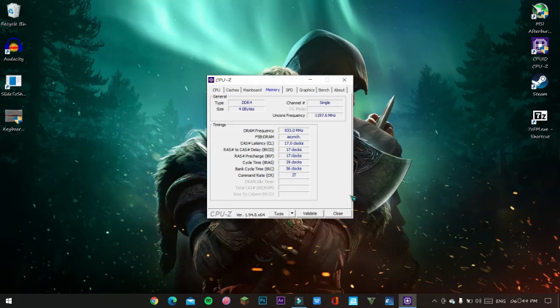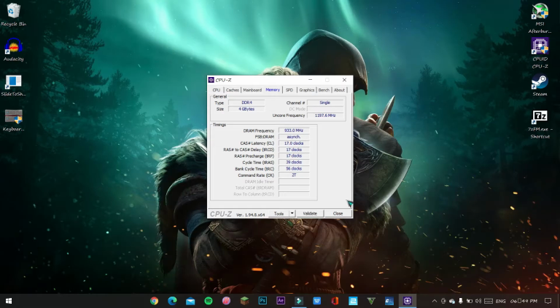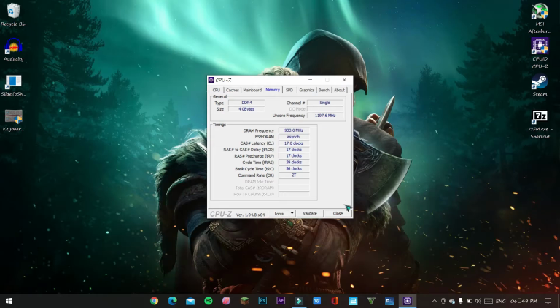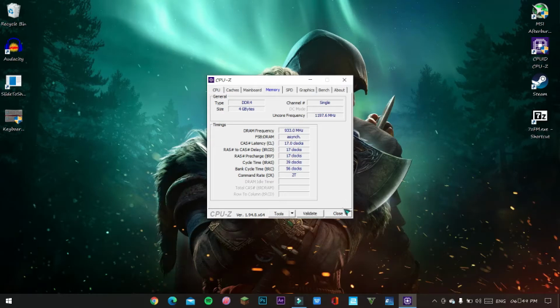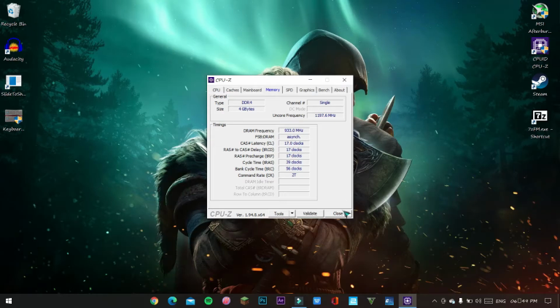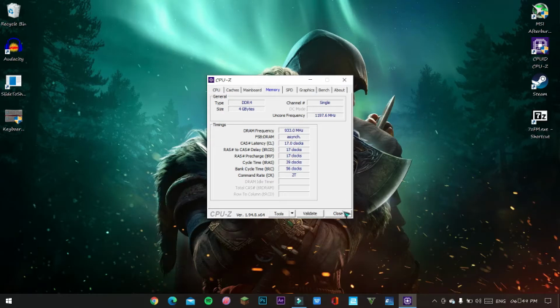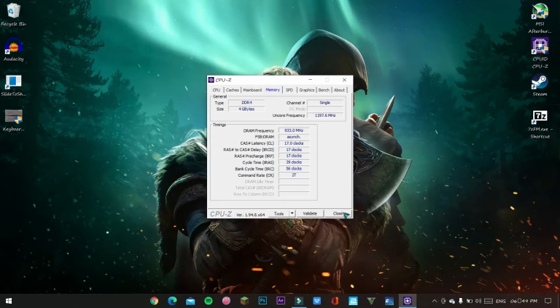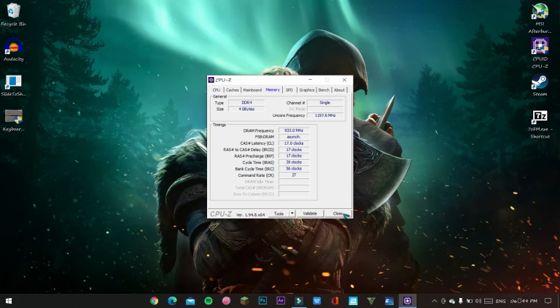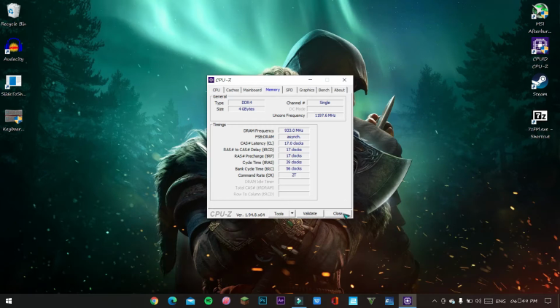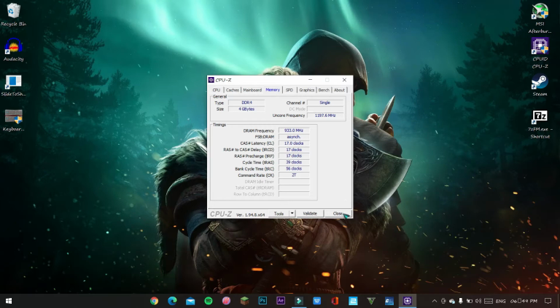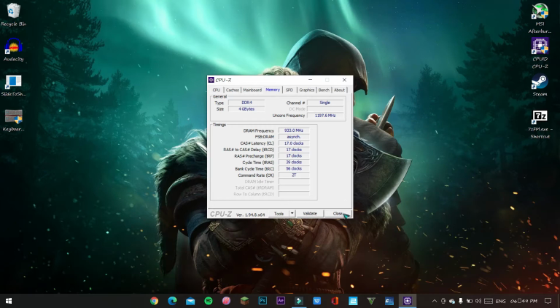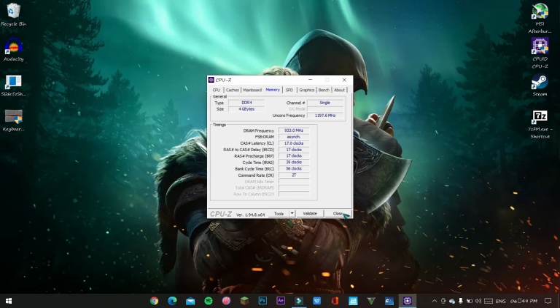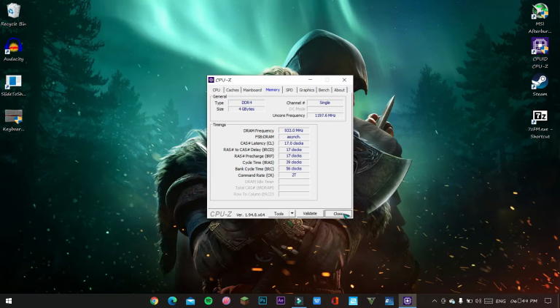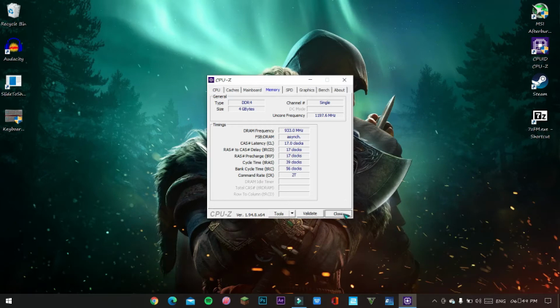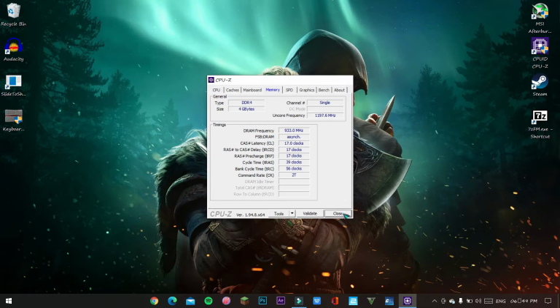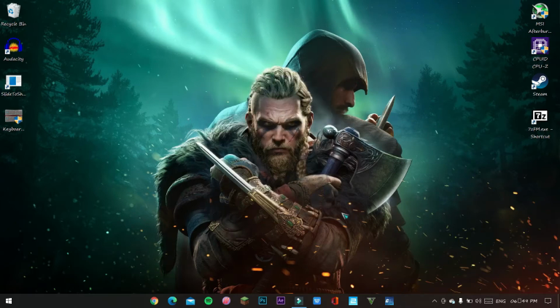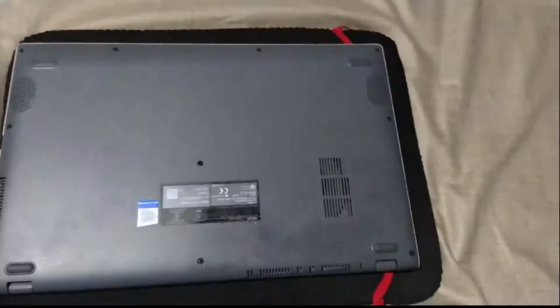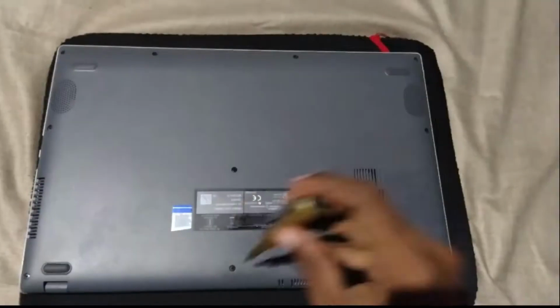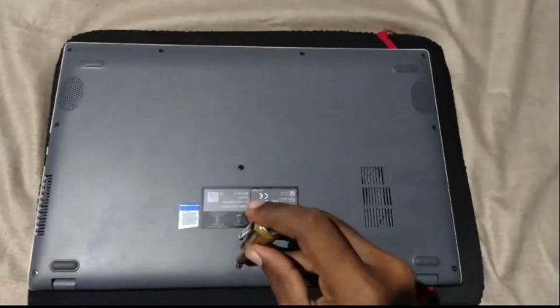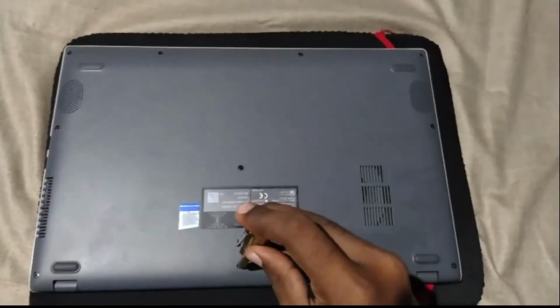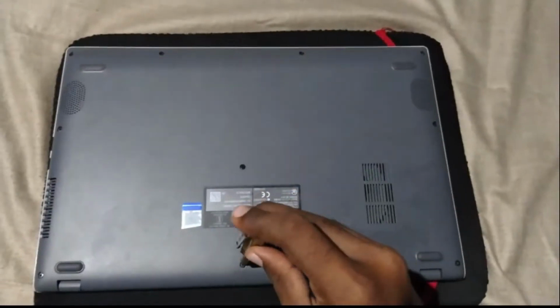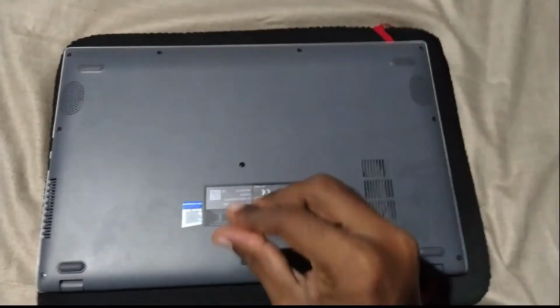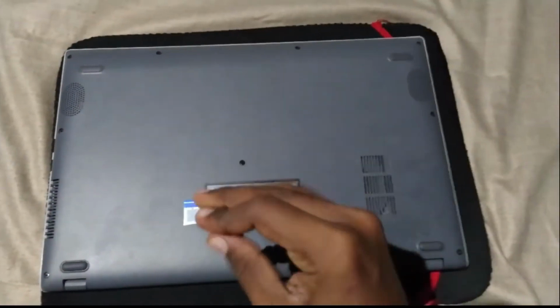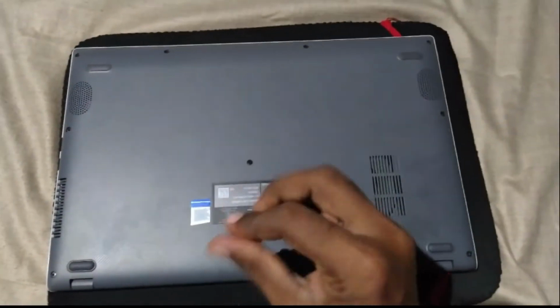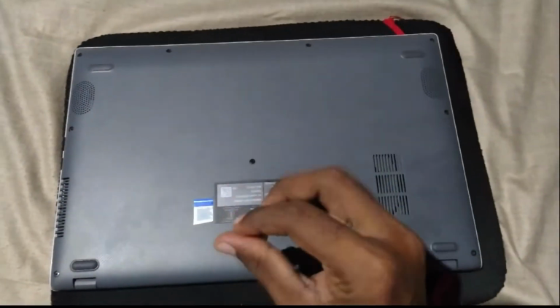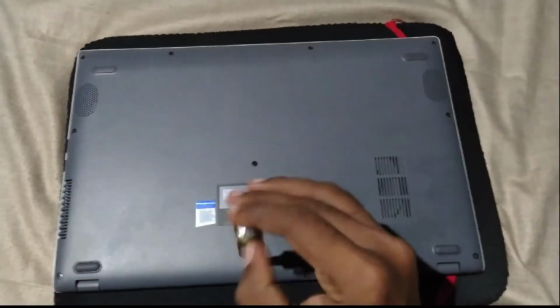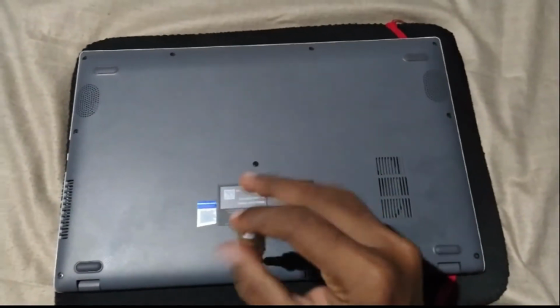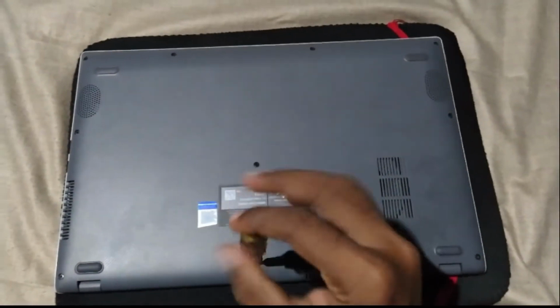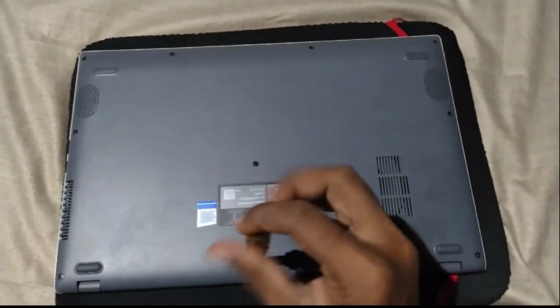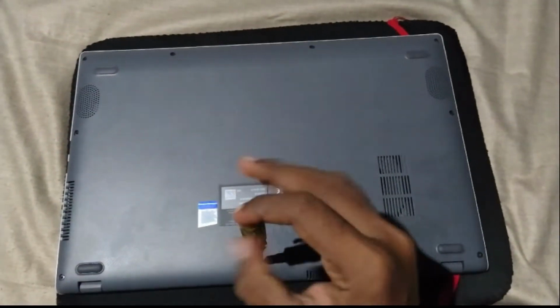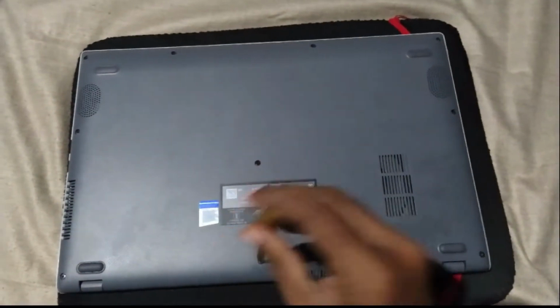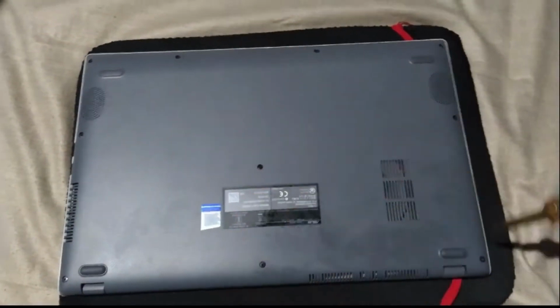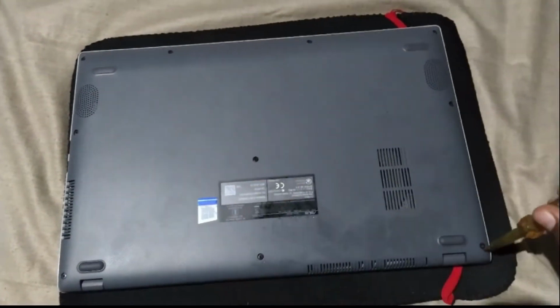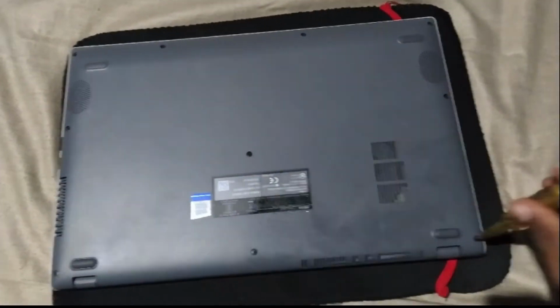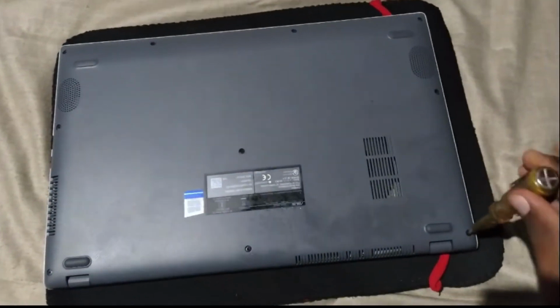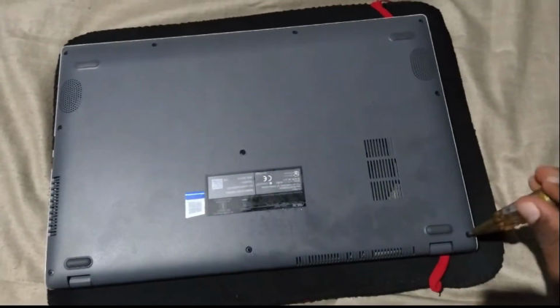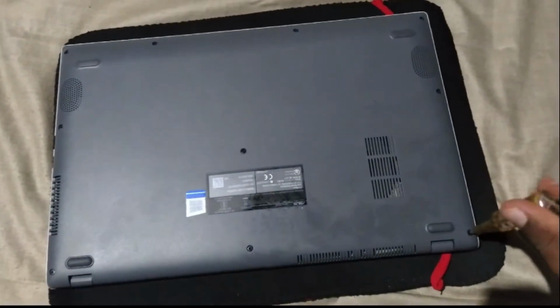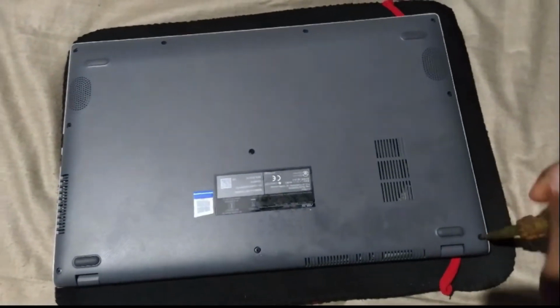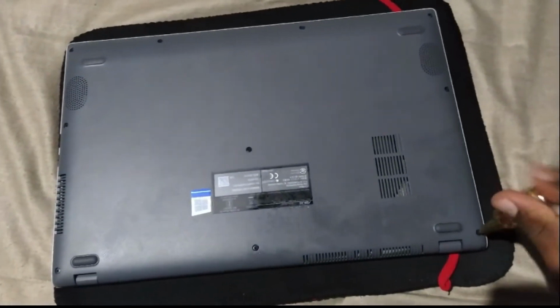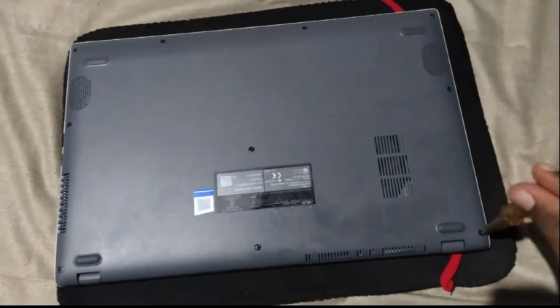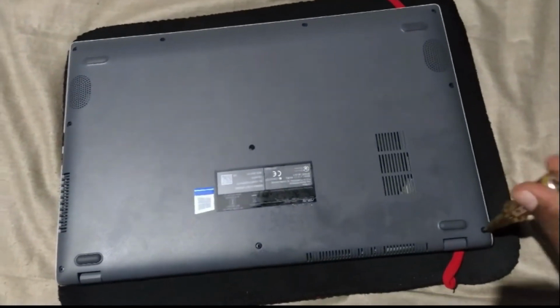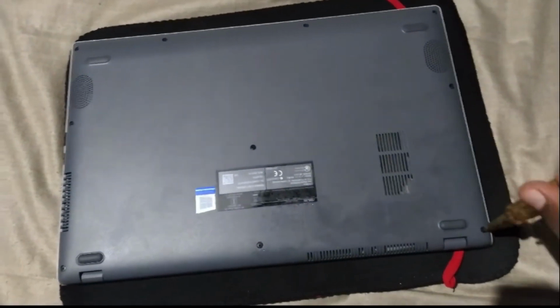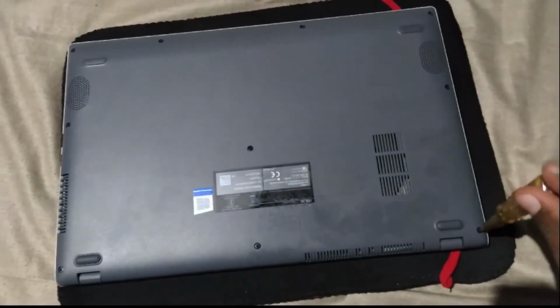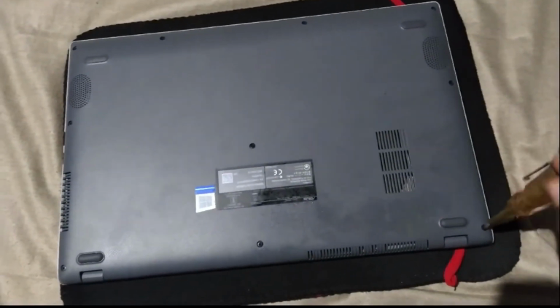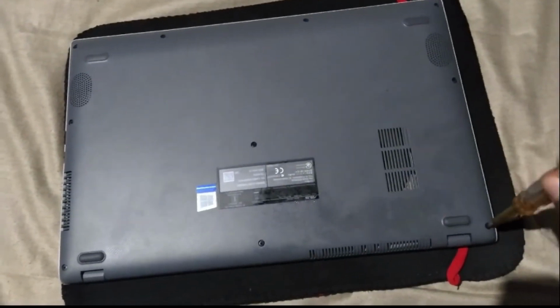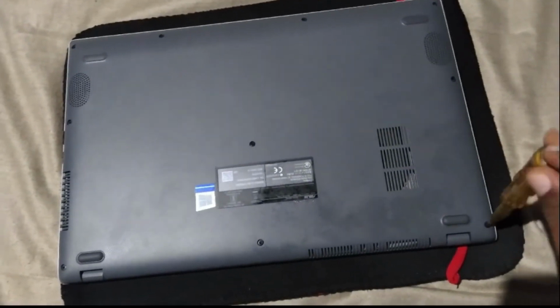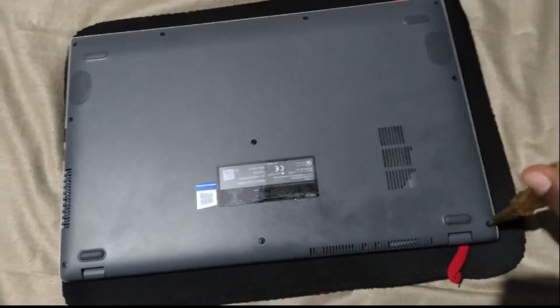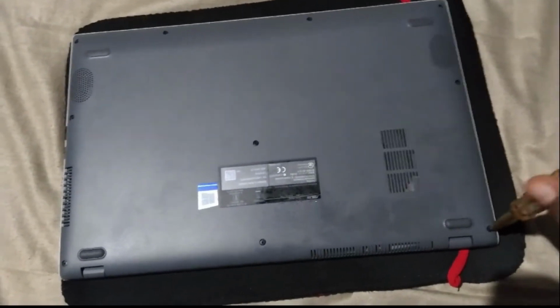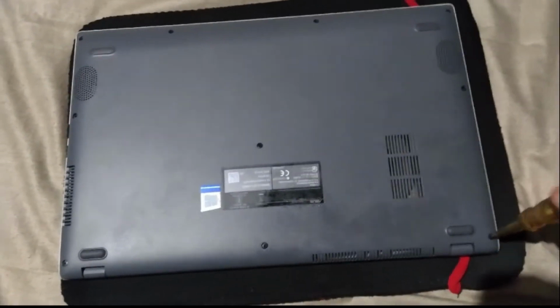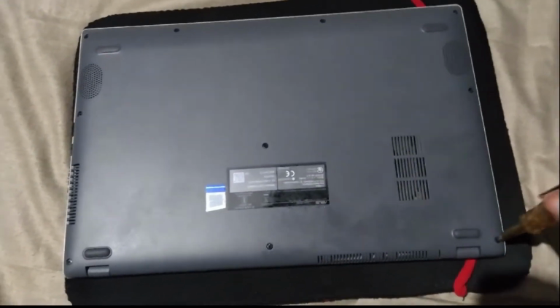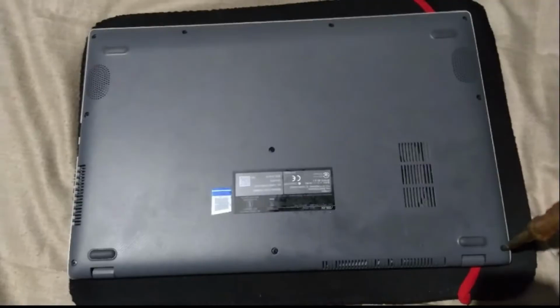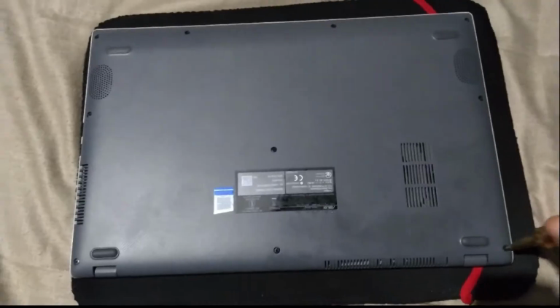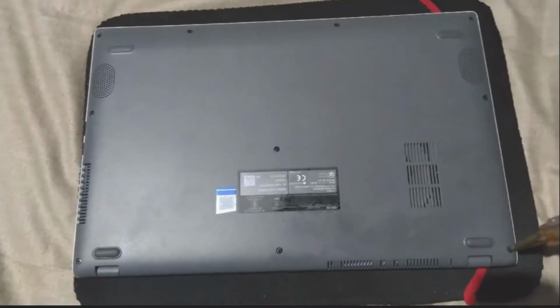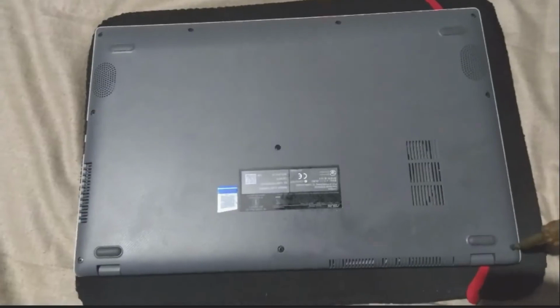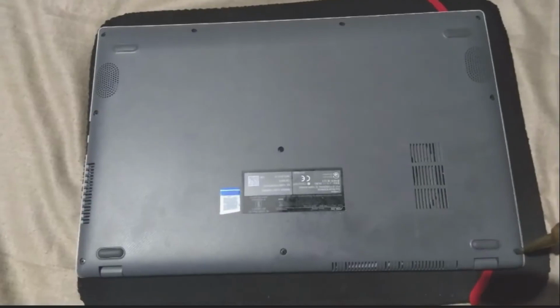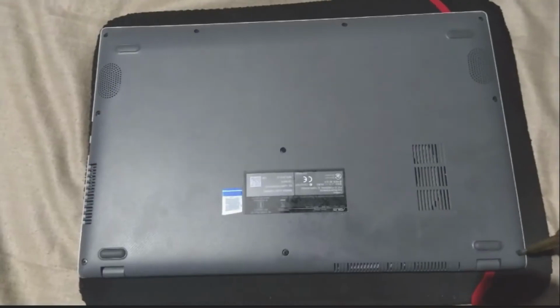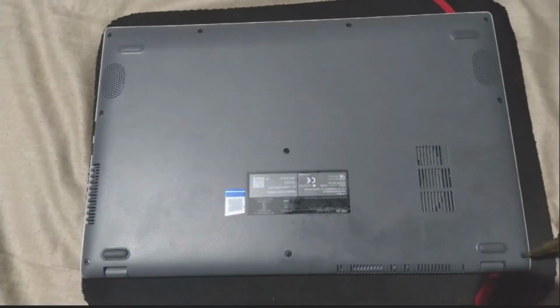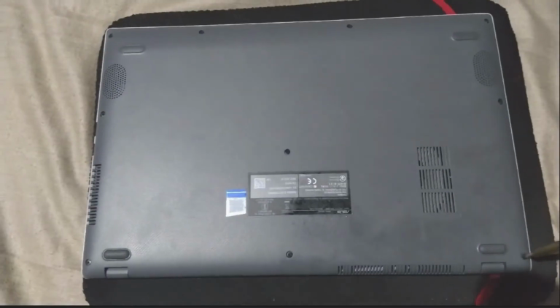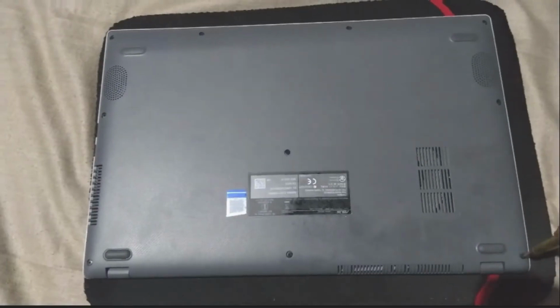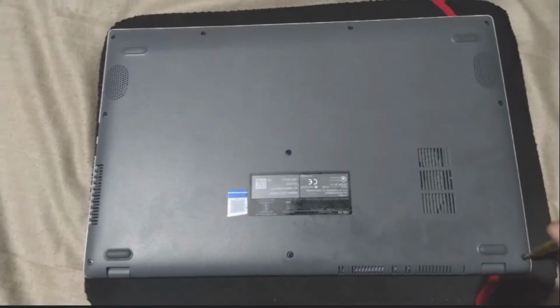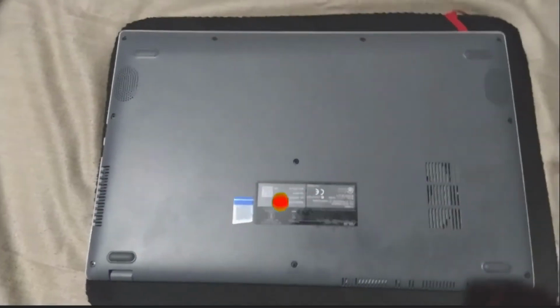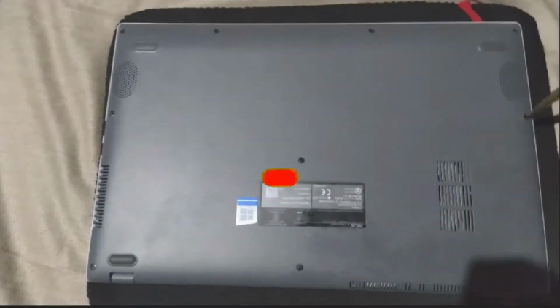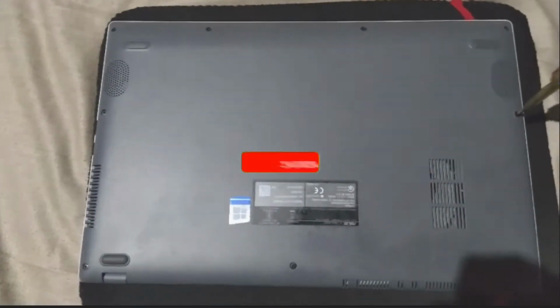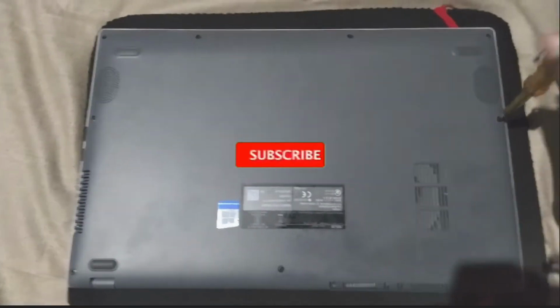The 4GB RAM is built into my laptop. Now let's unscrew the laptop — I have a total of 10 screws.